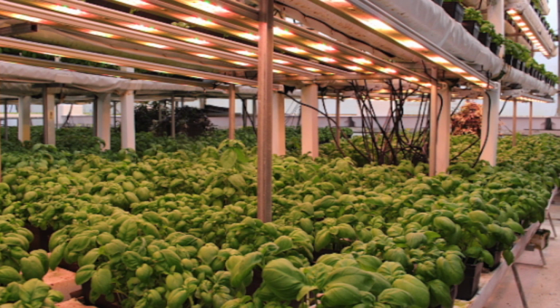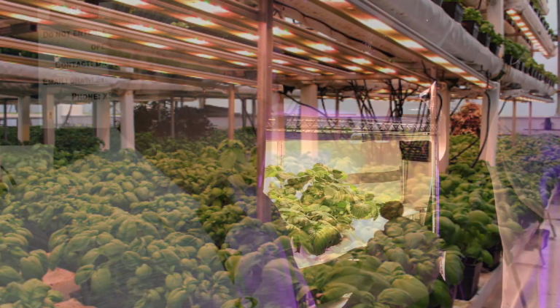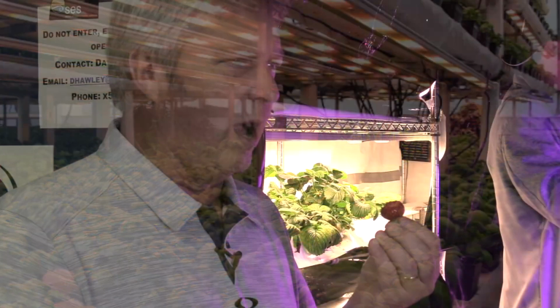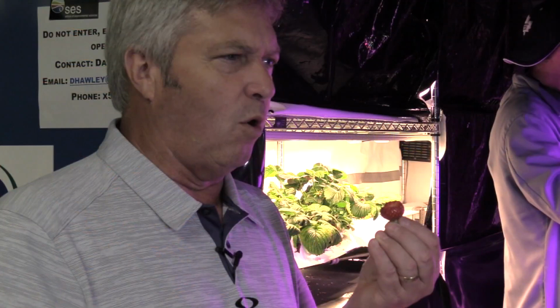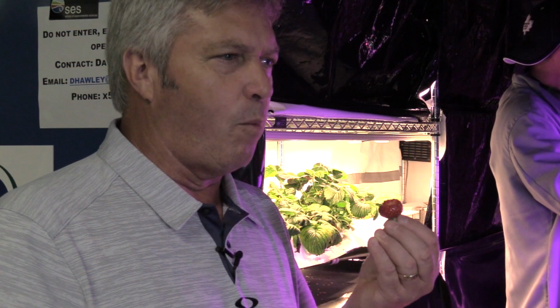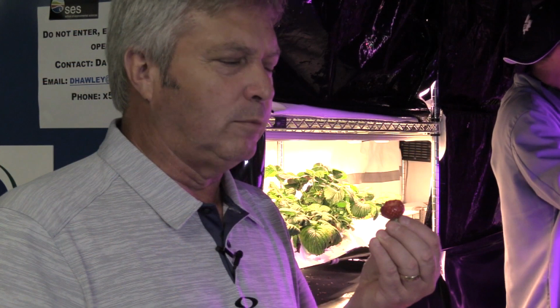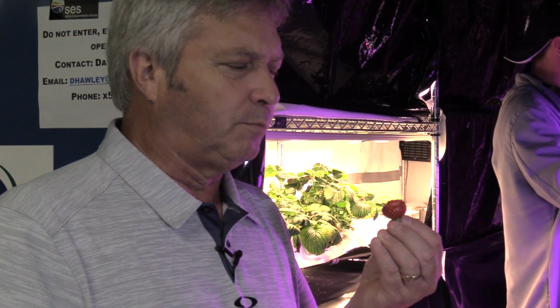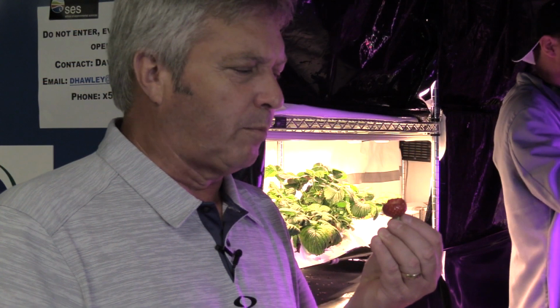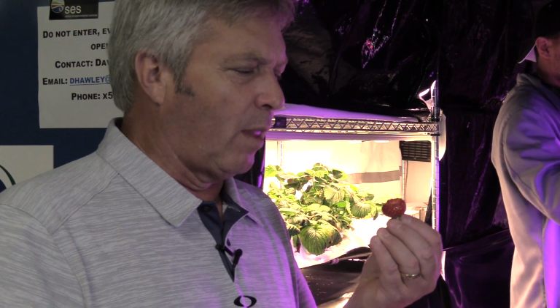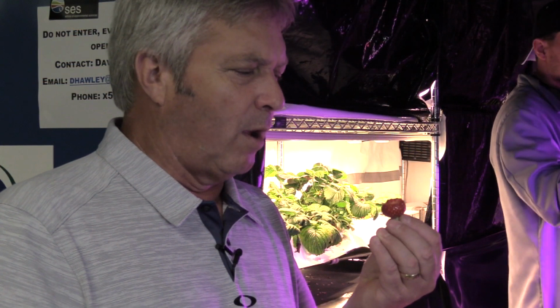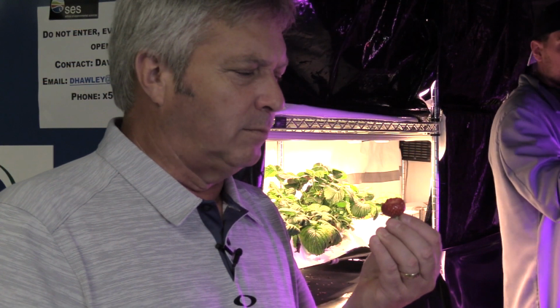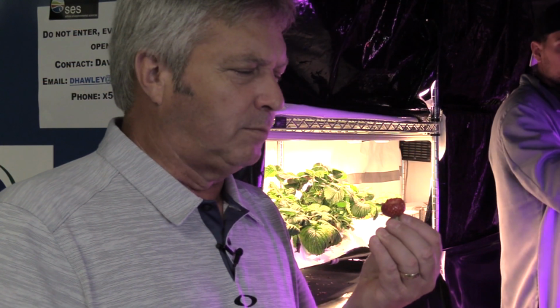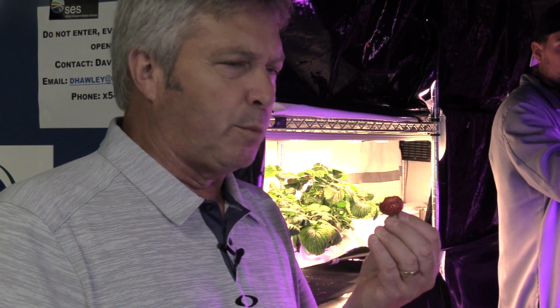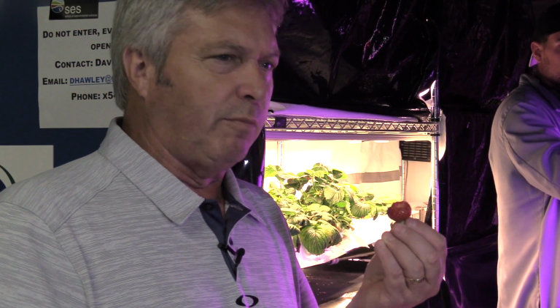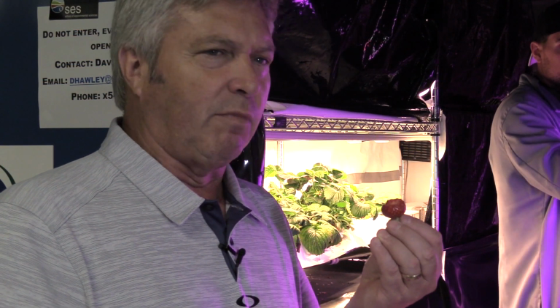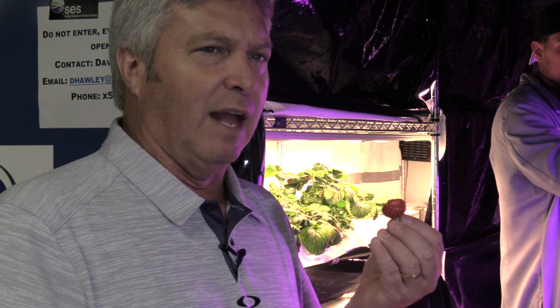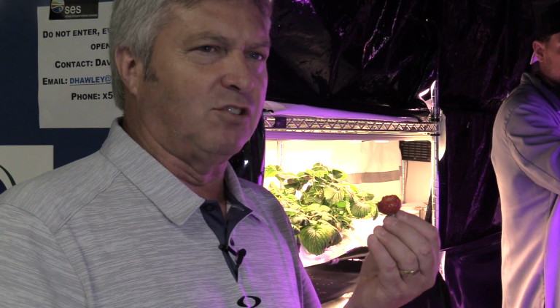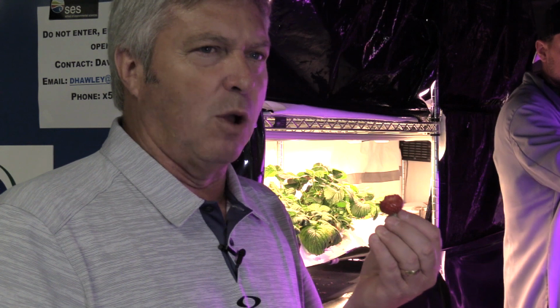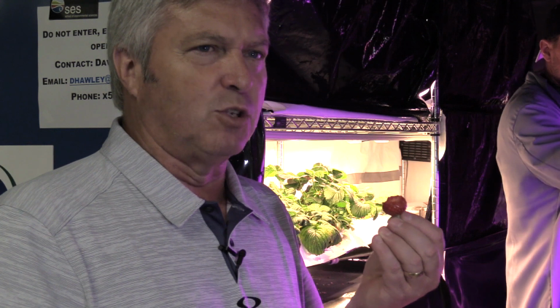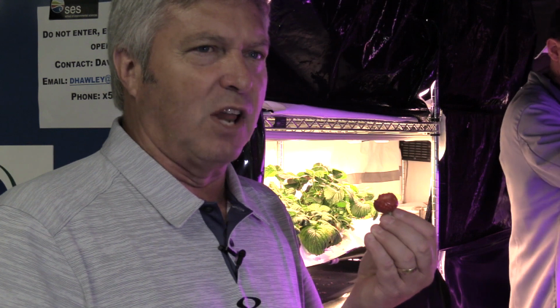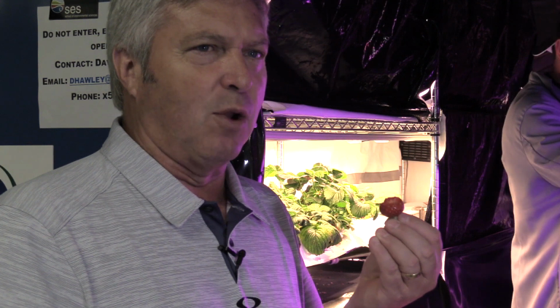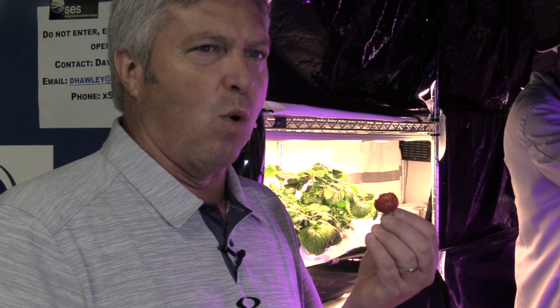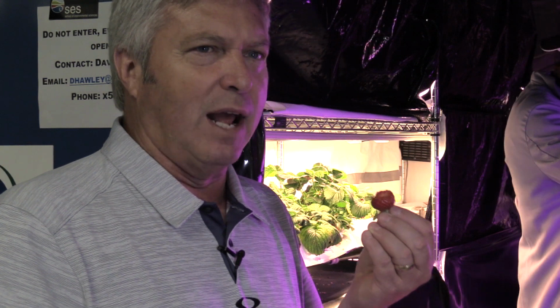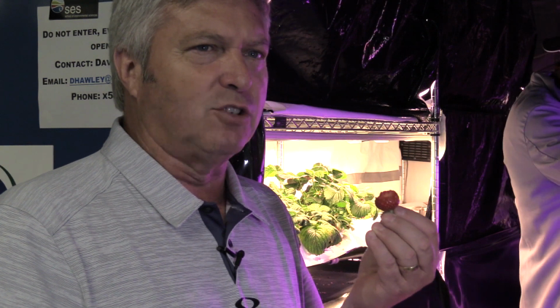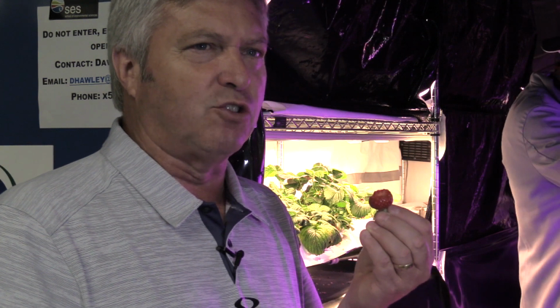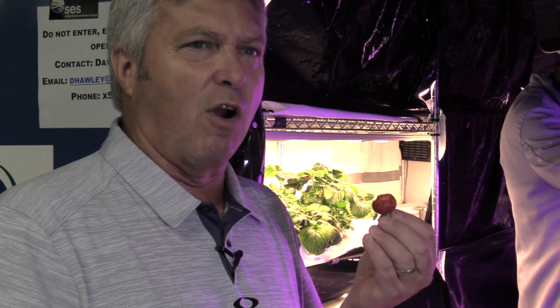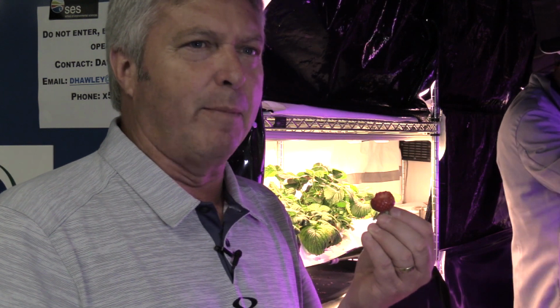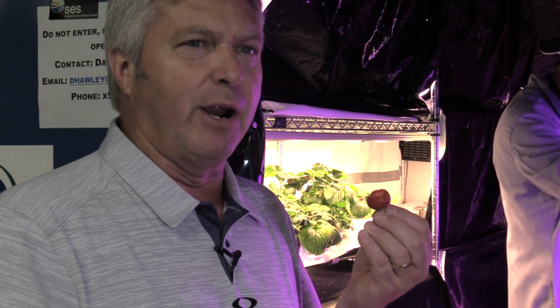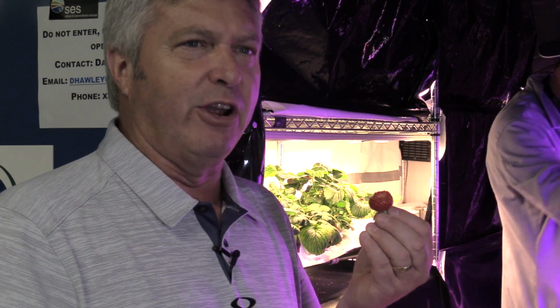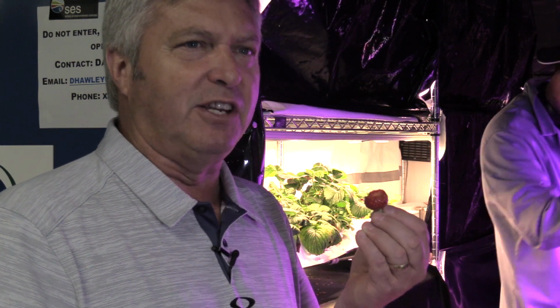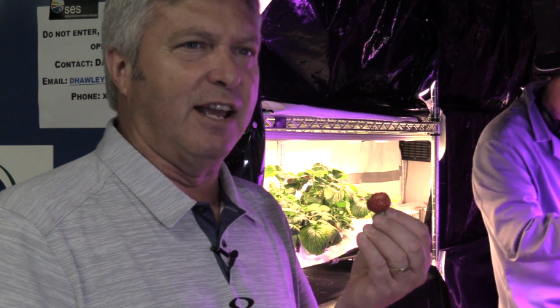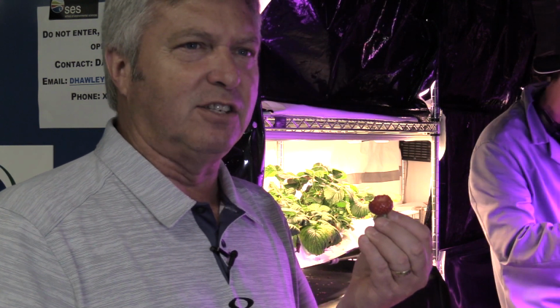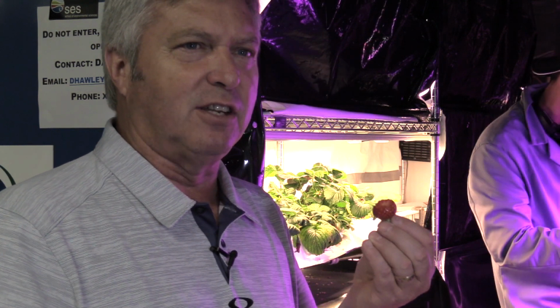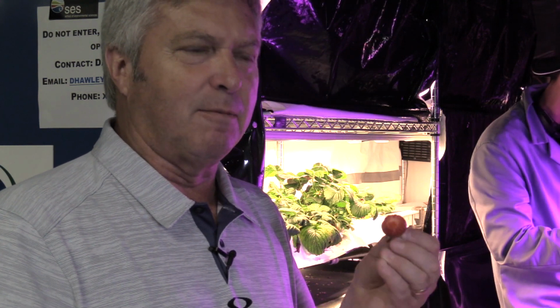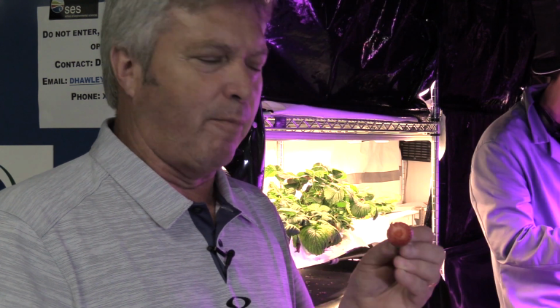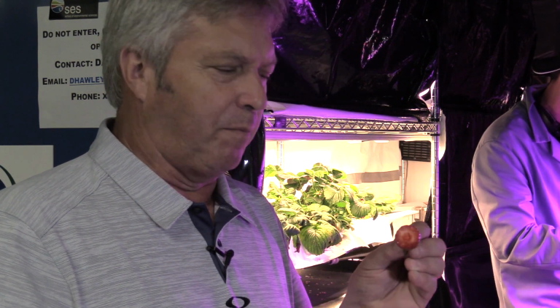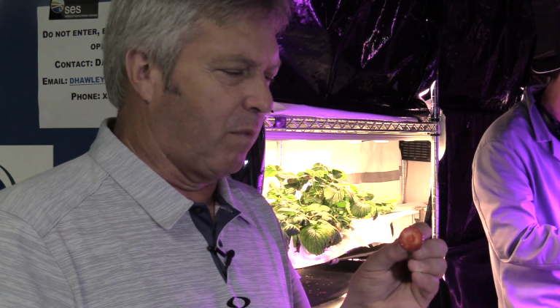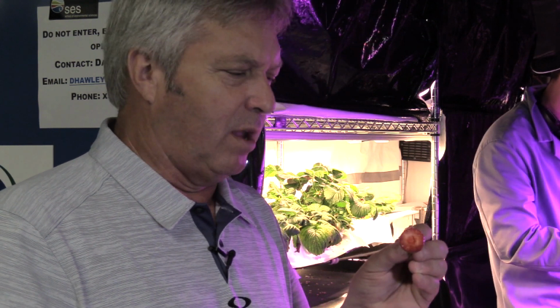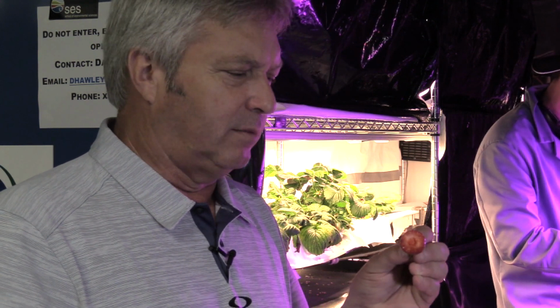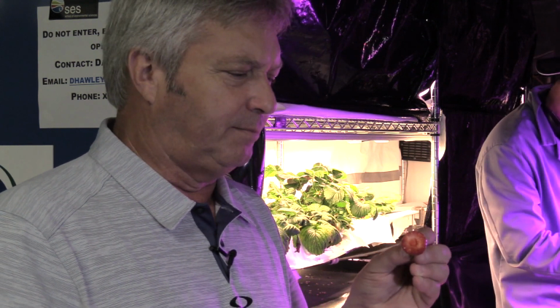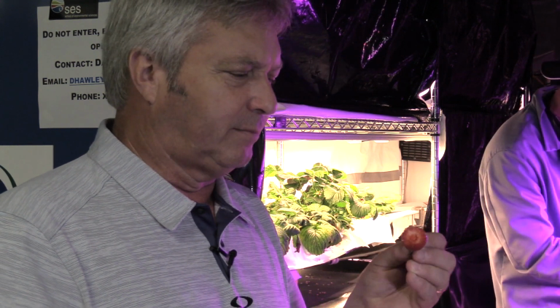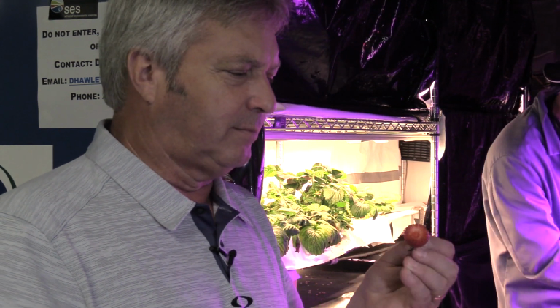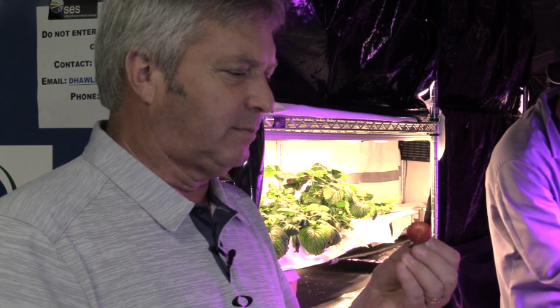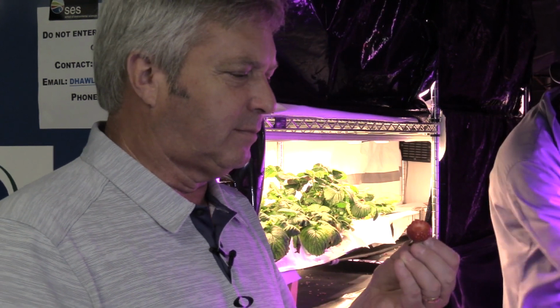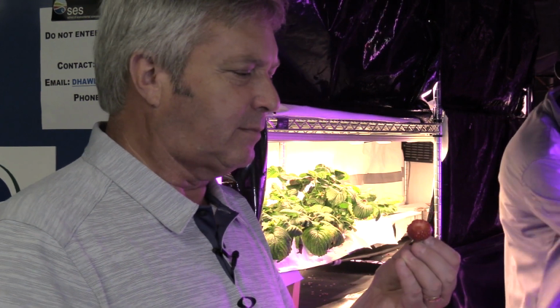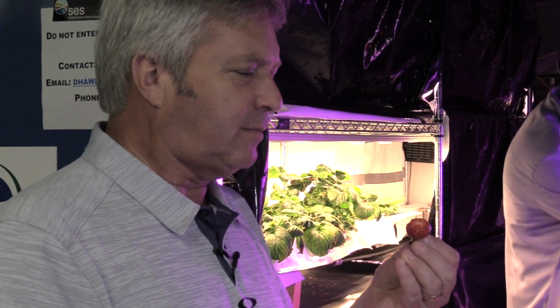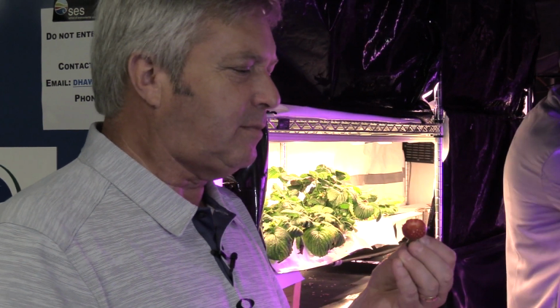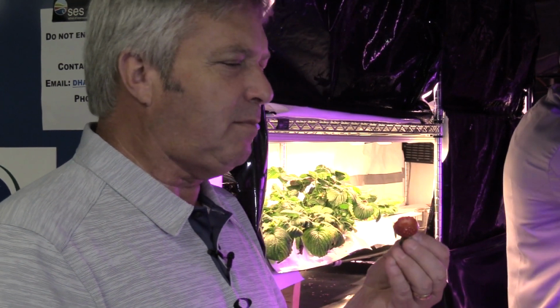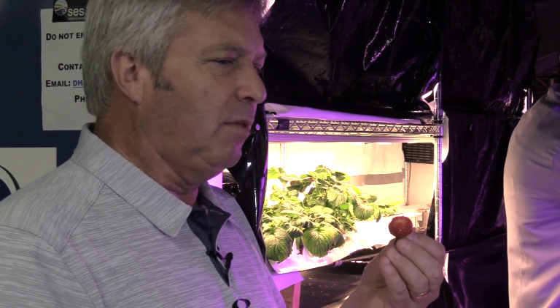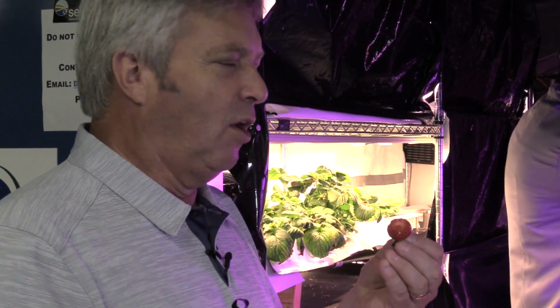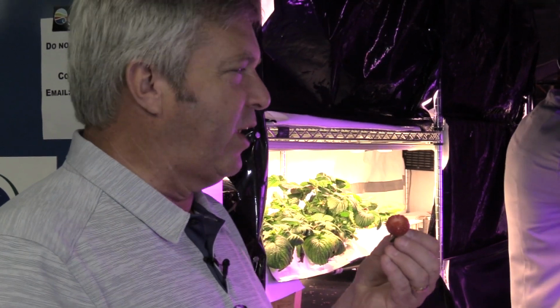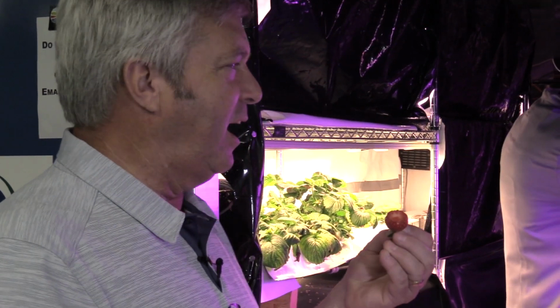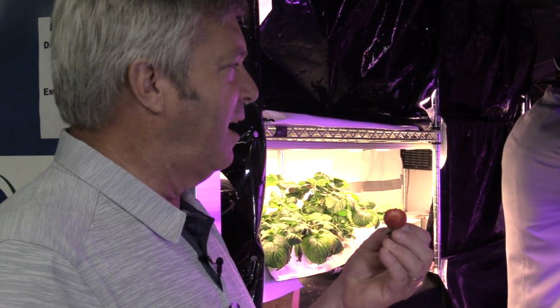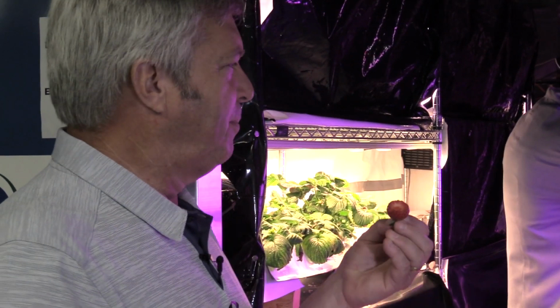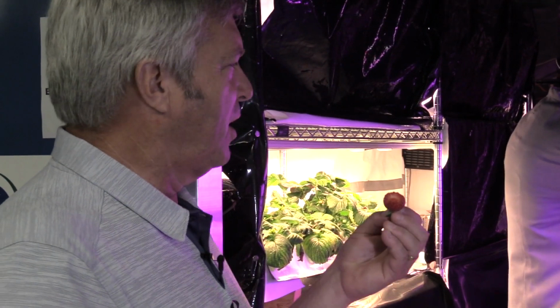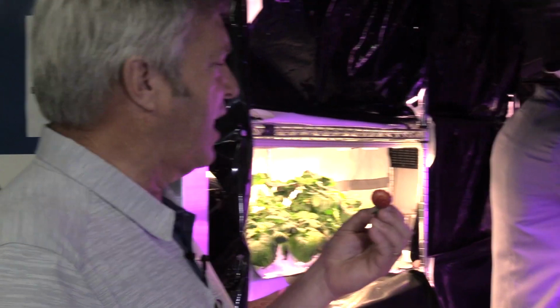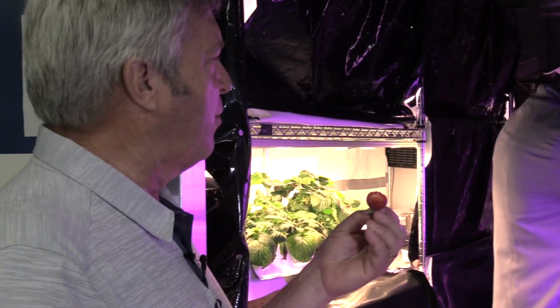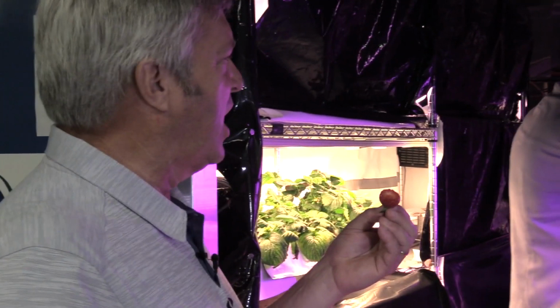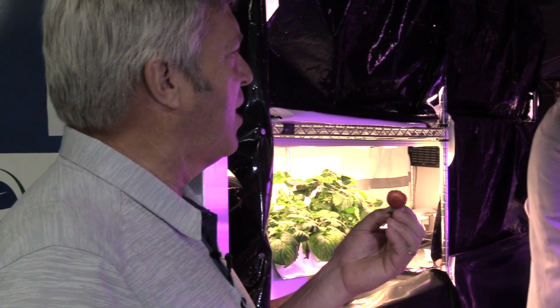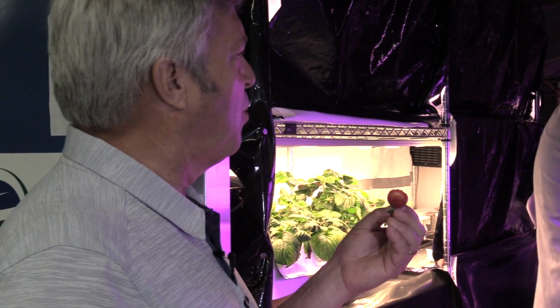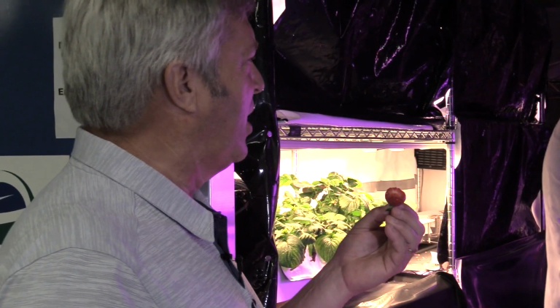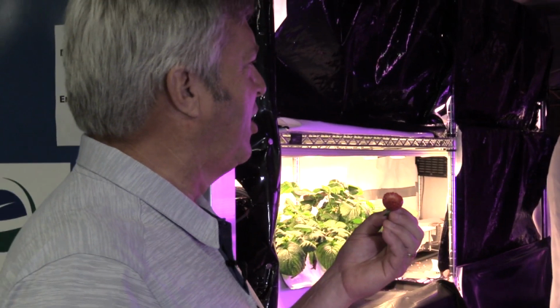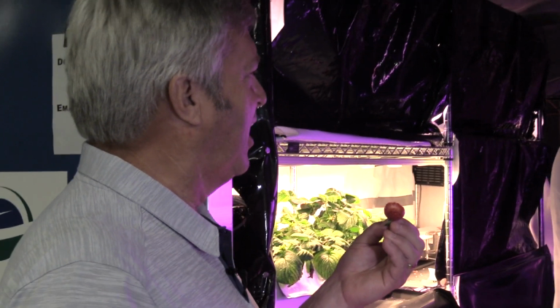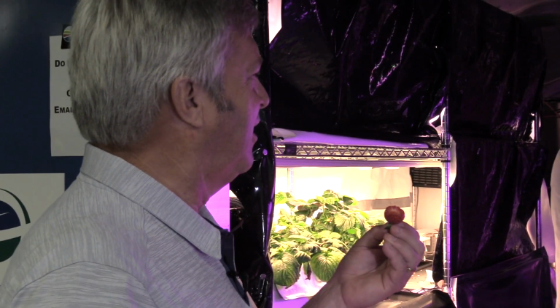That's almost like wild strawberry taste. We got a winner here.